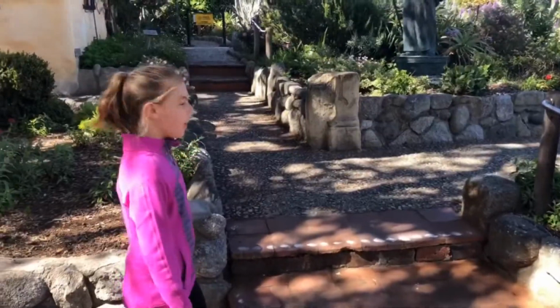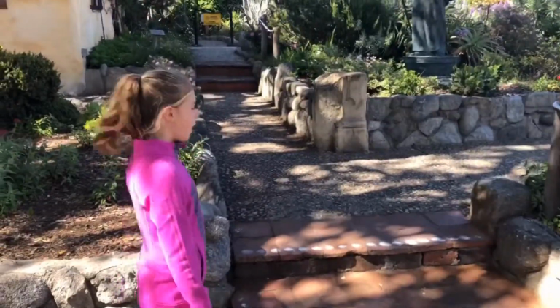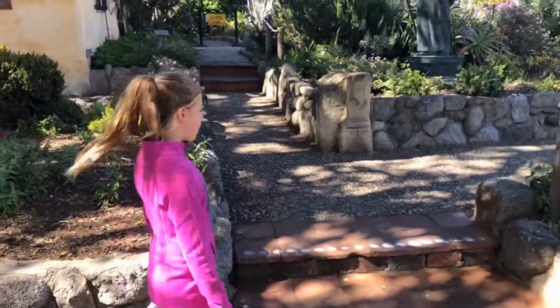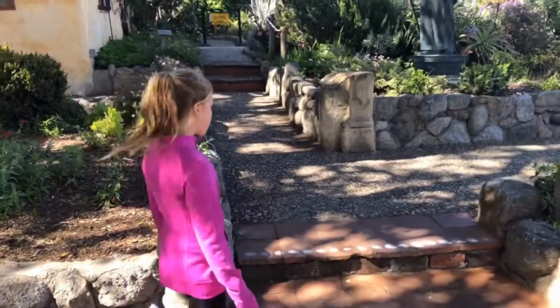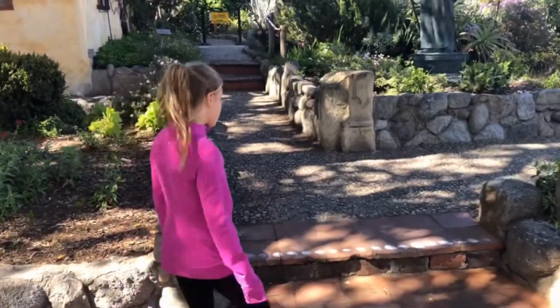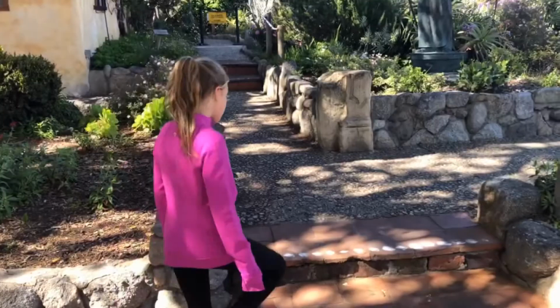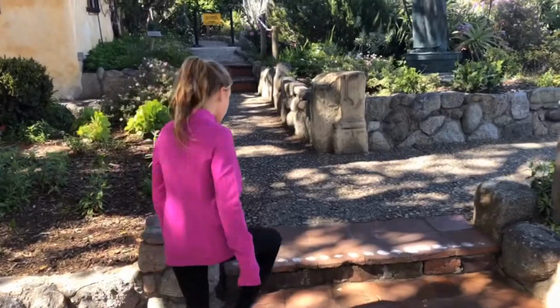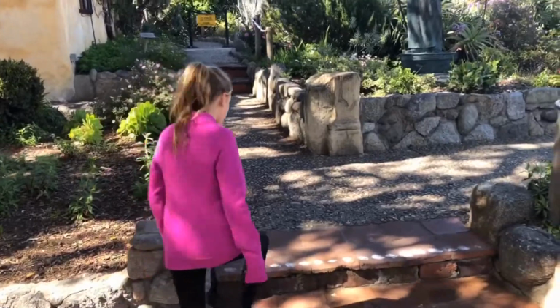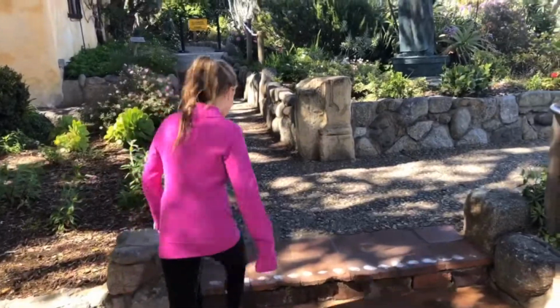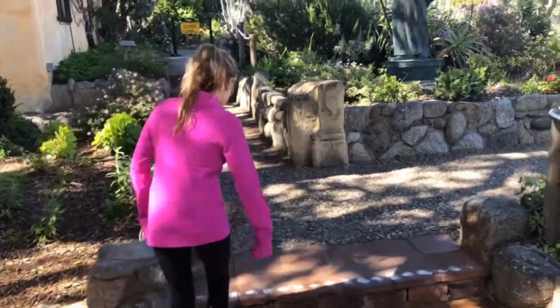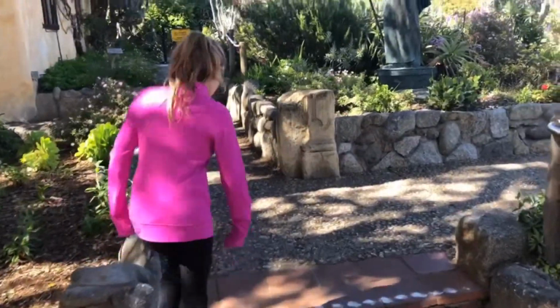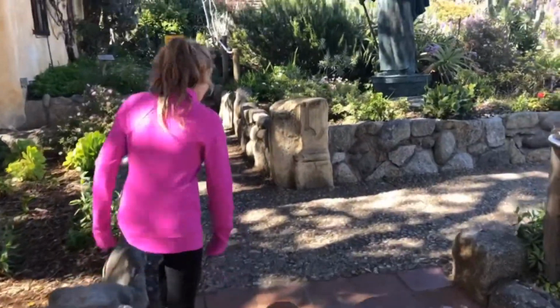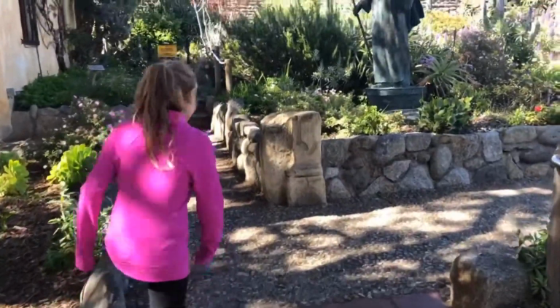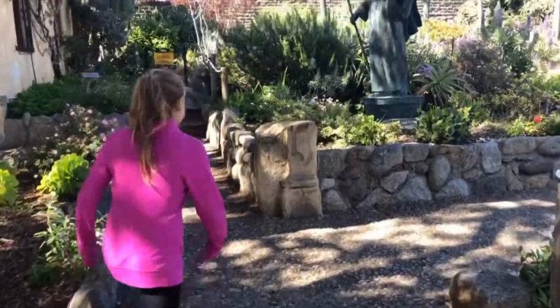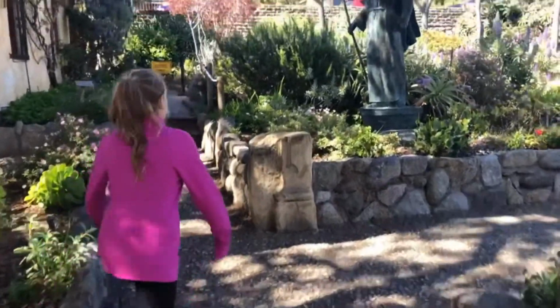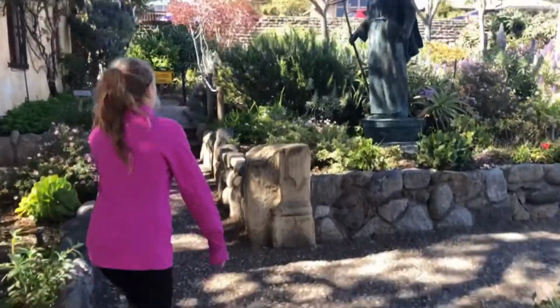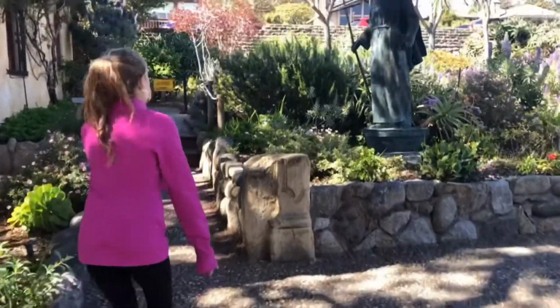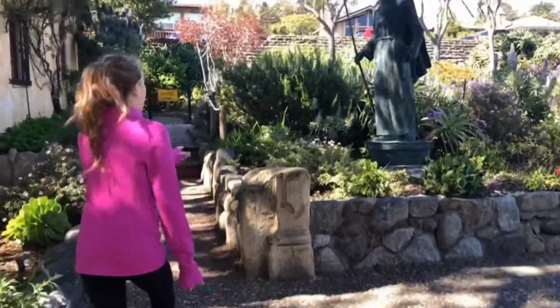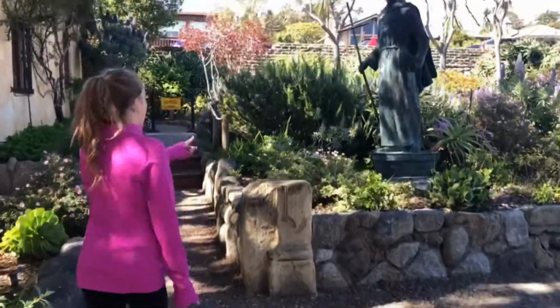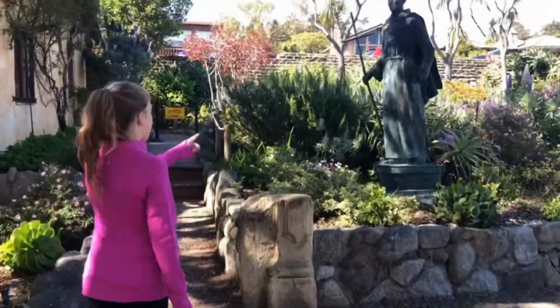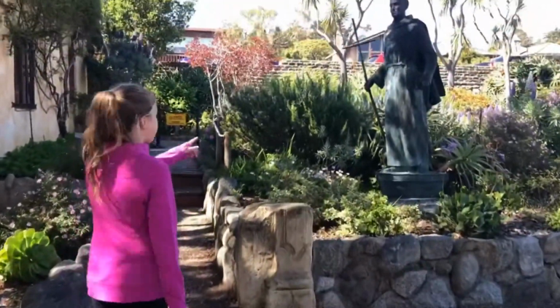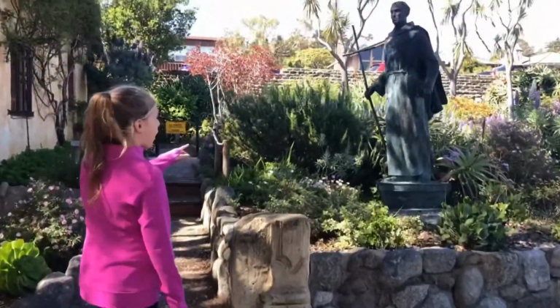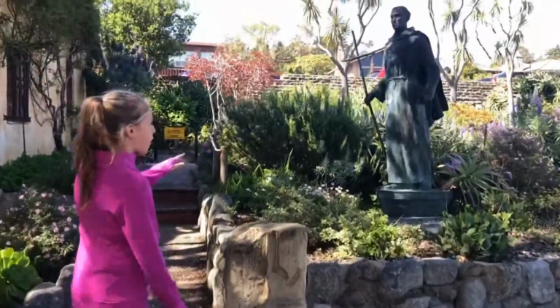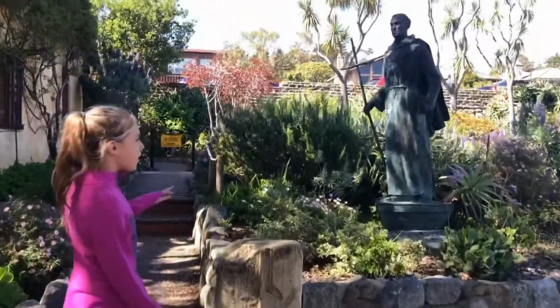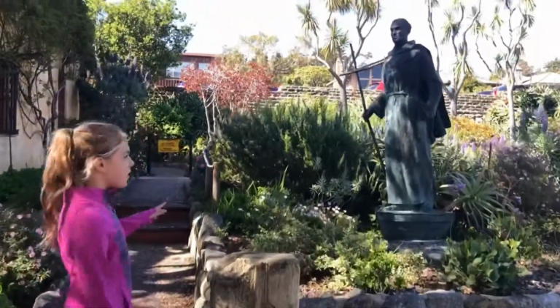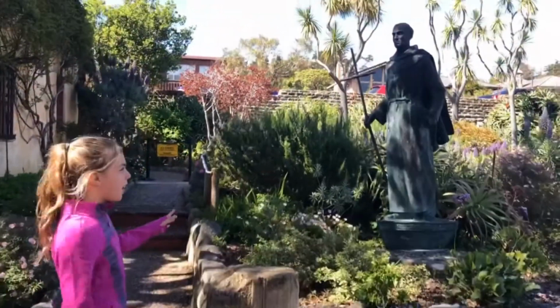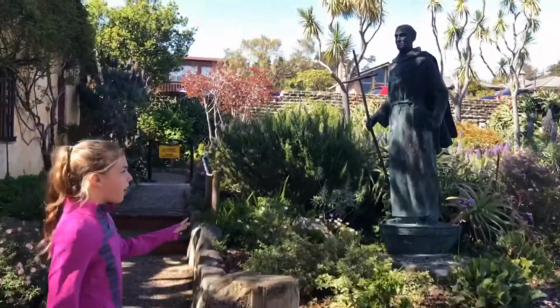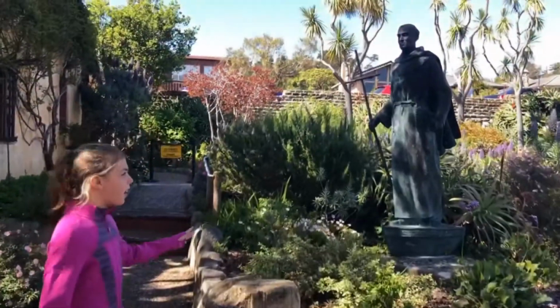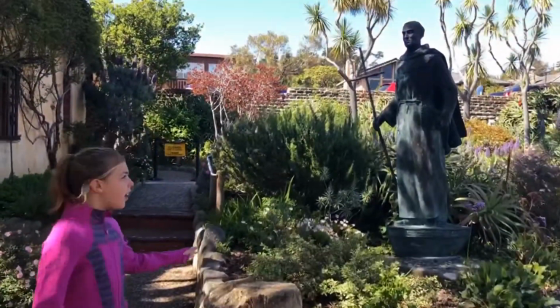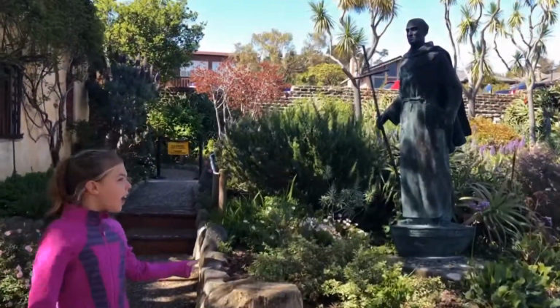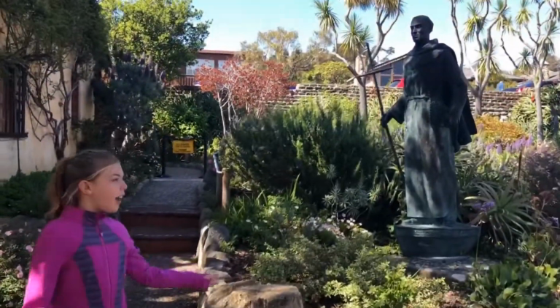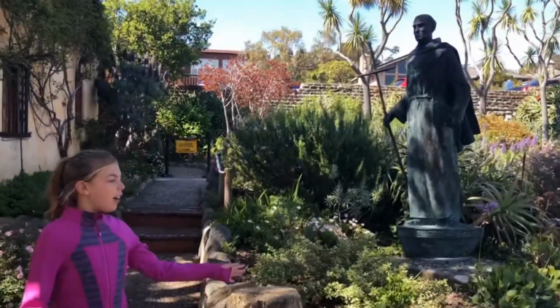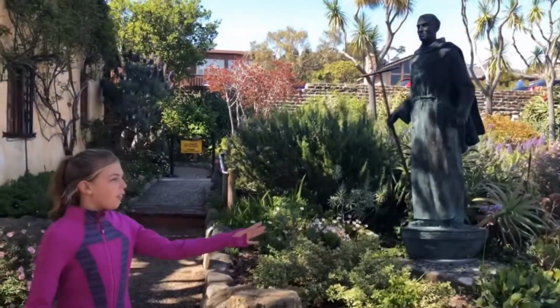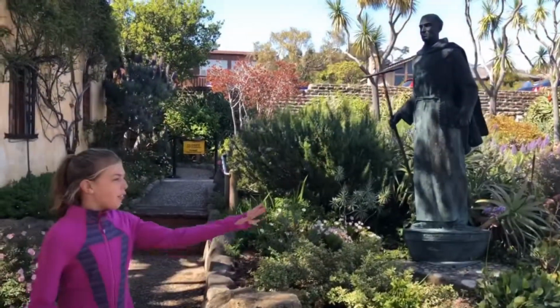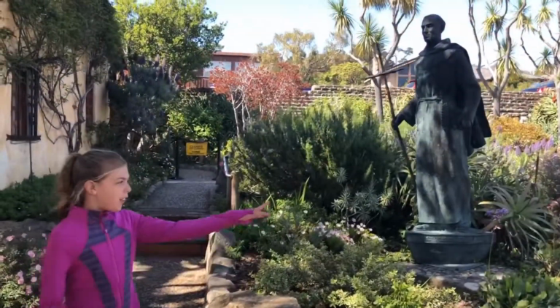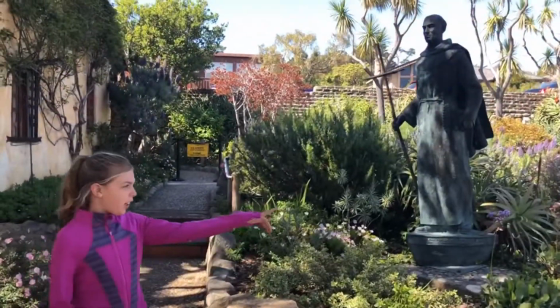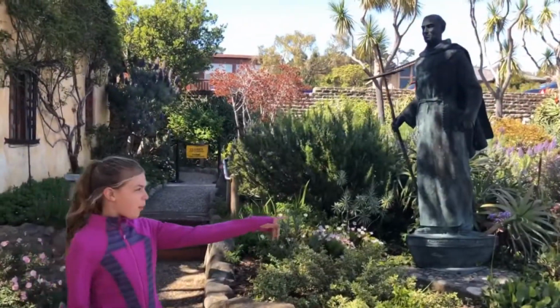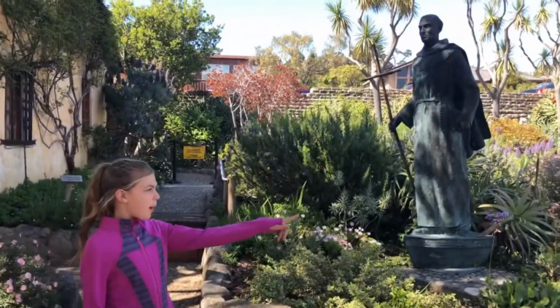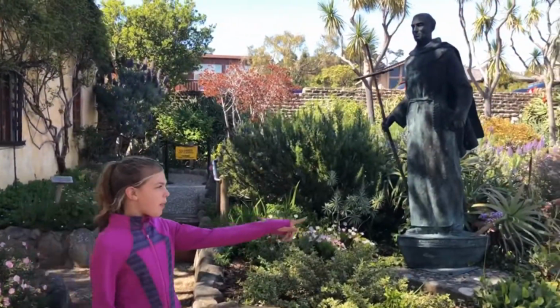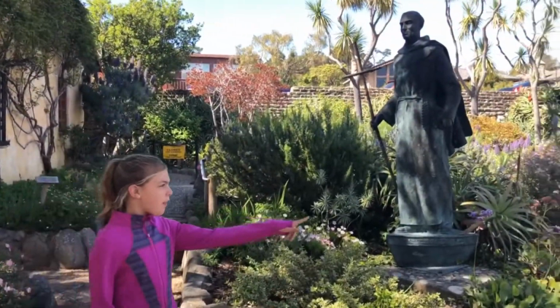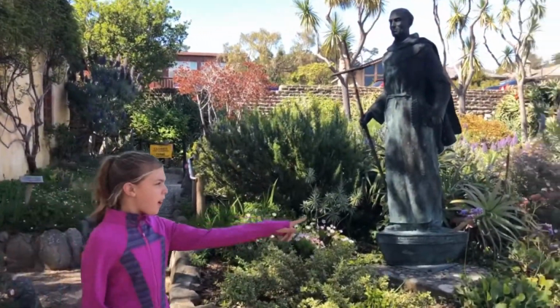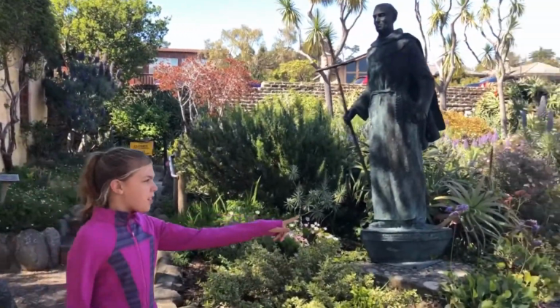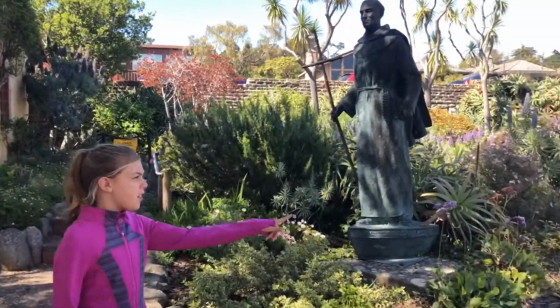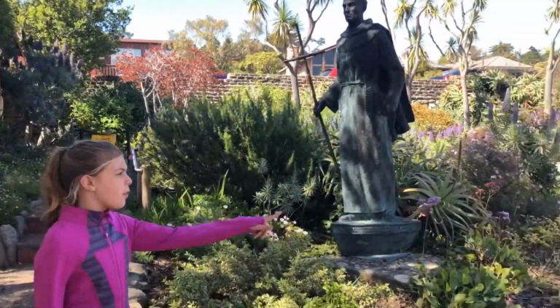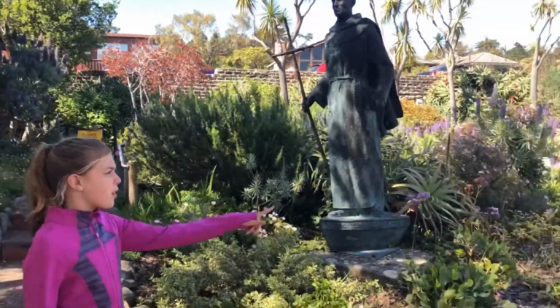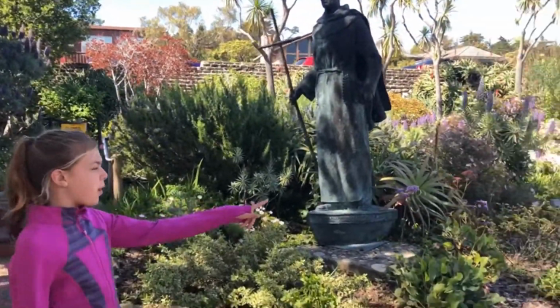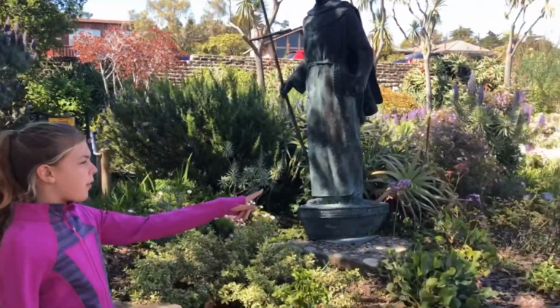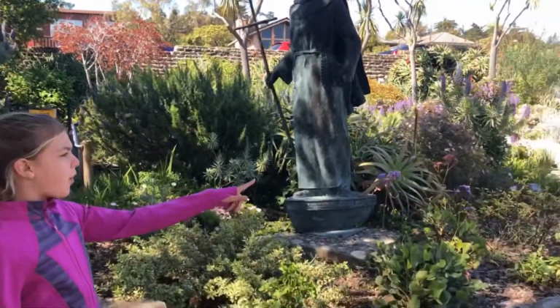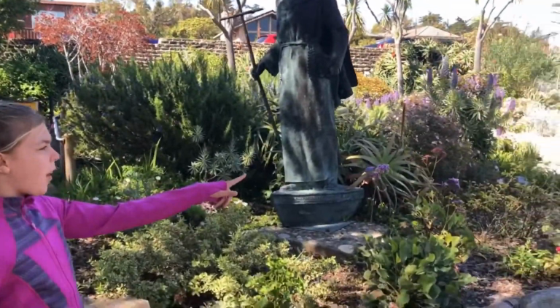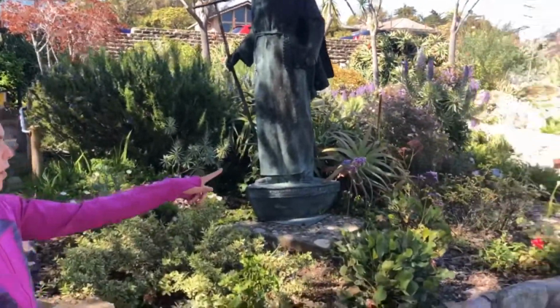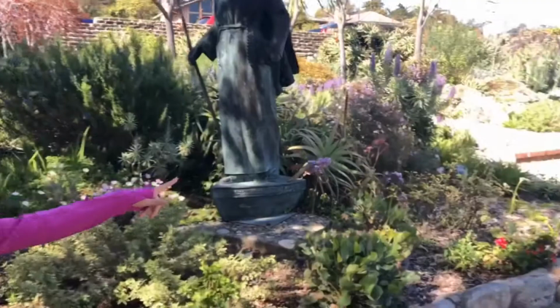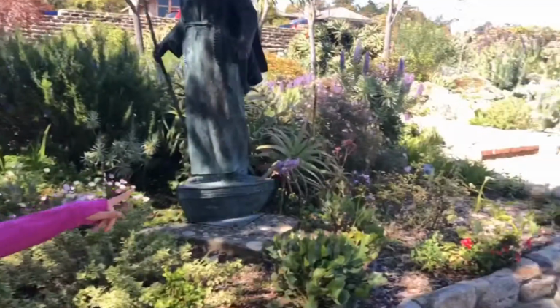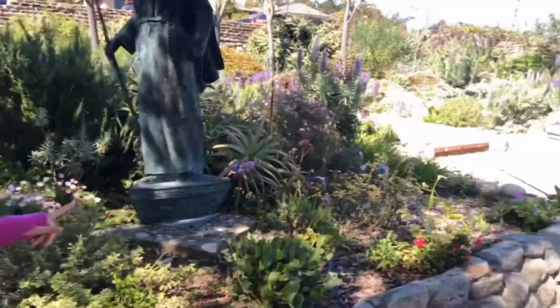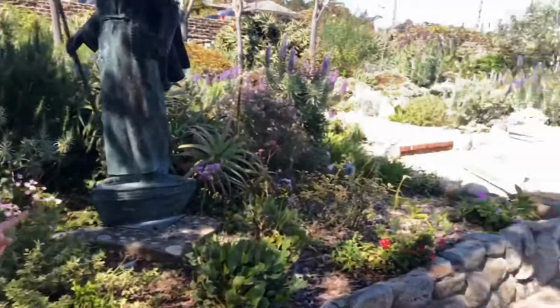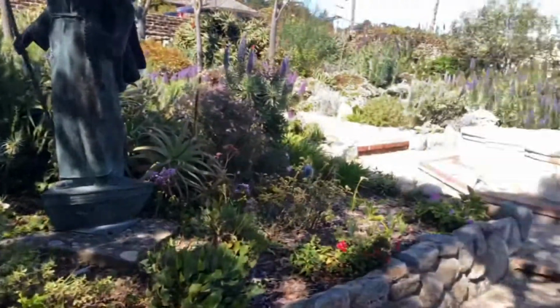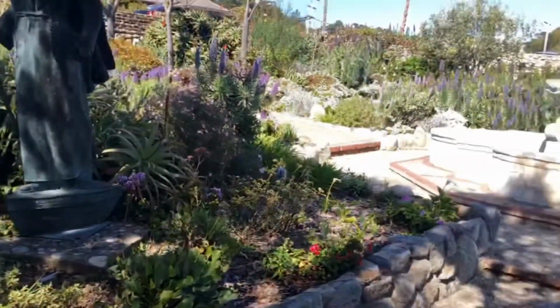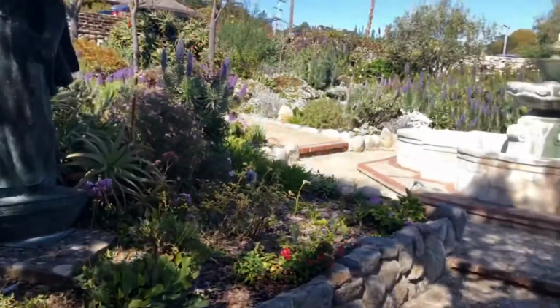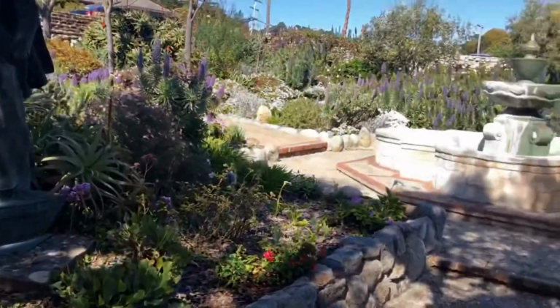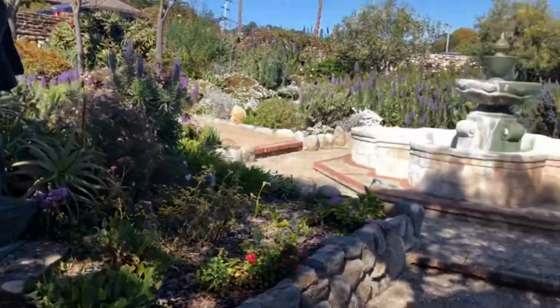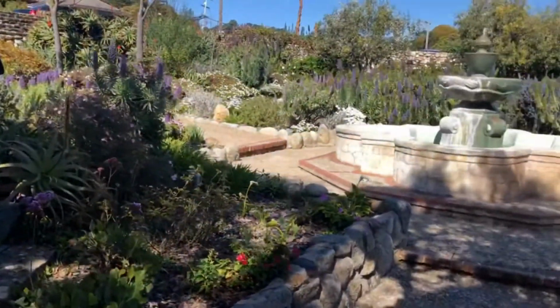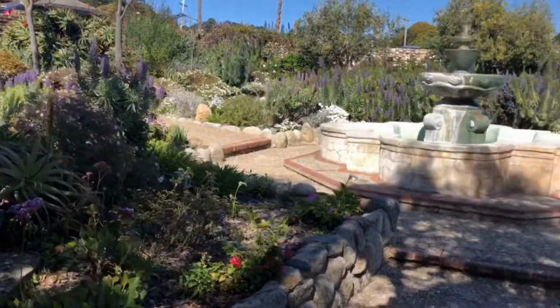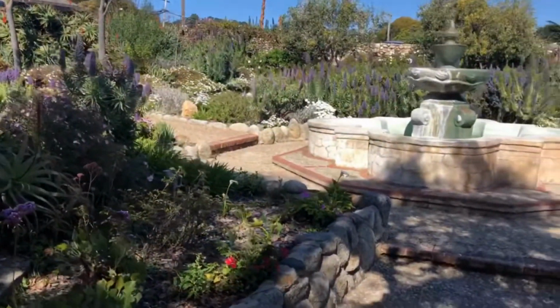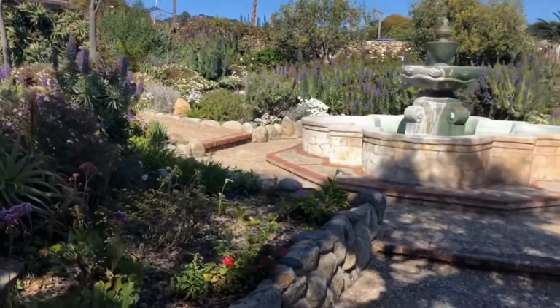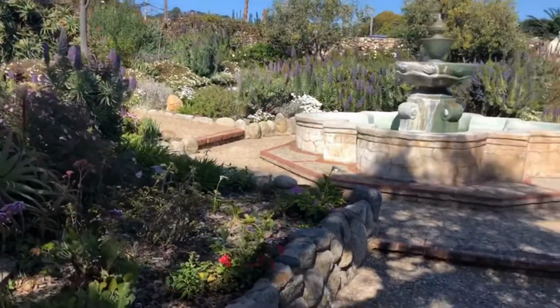This is another statue of Father St. Junipero Serra, and over here by the fountain was where Father St. Junipero Serra said his prayers.